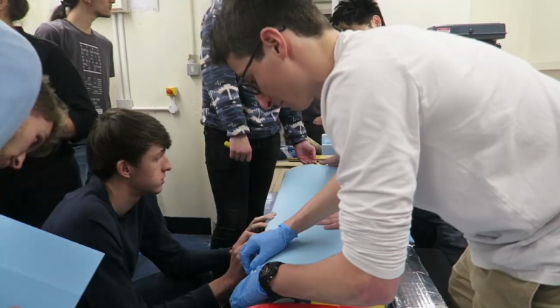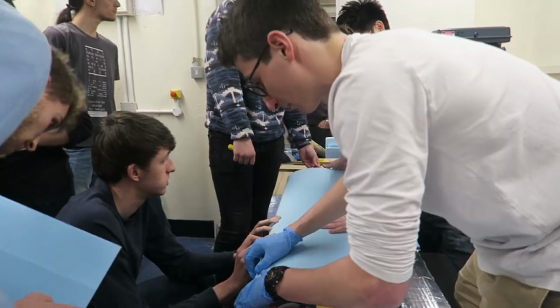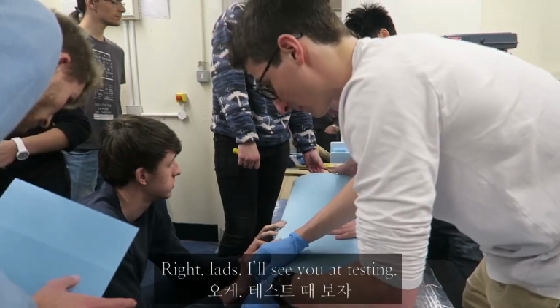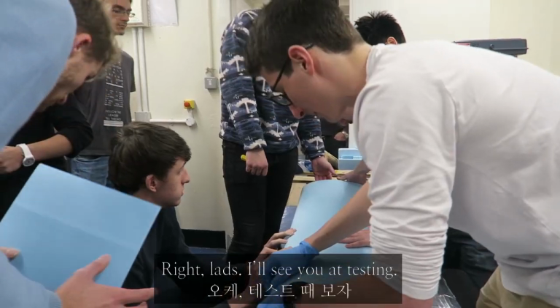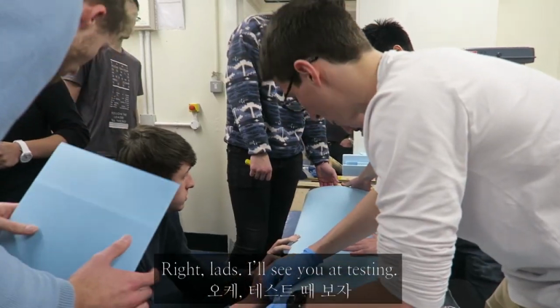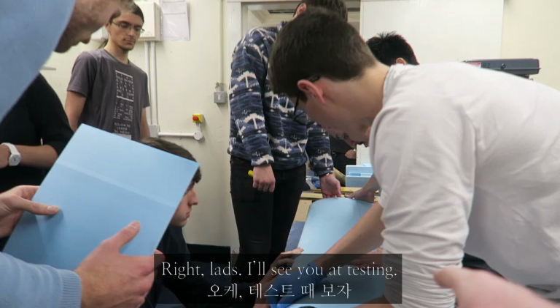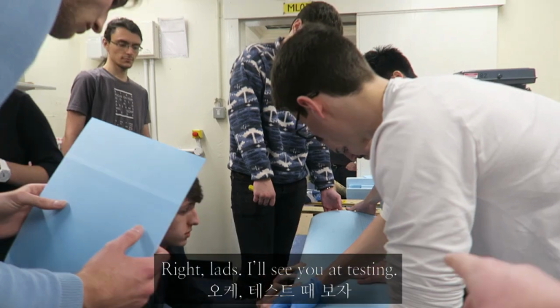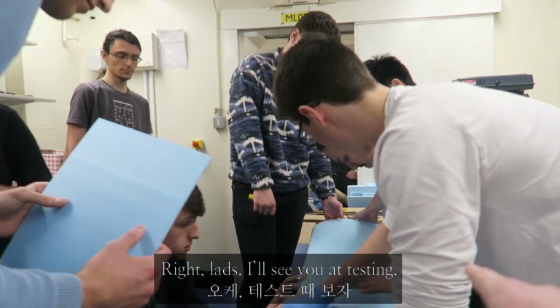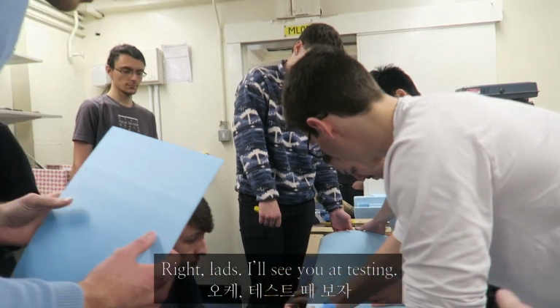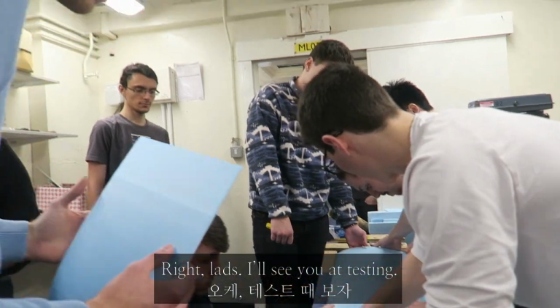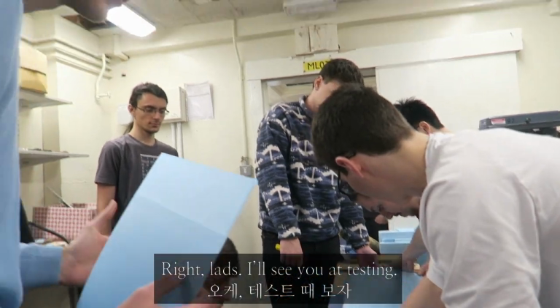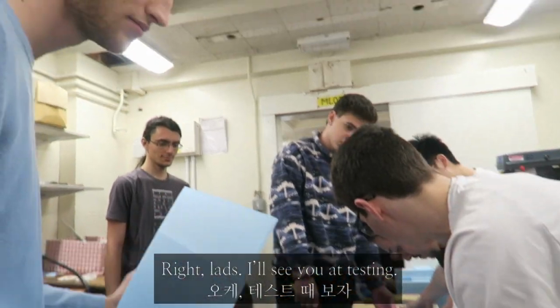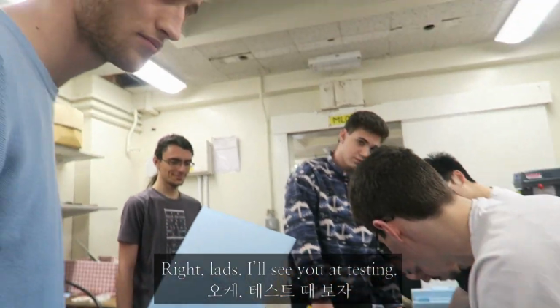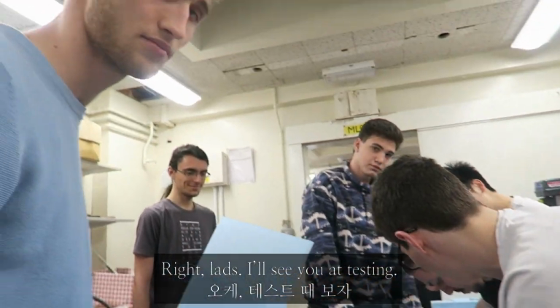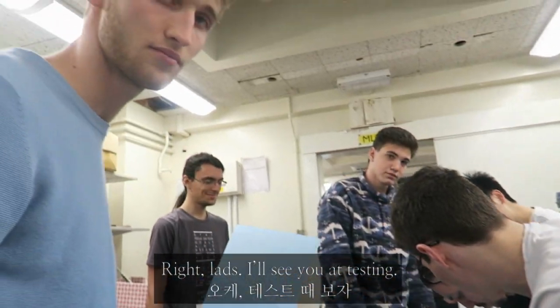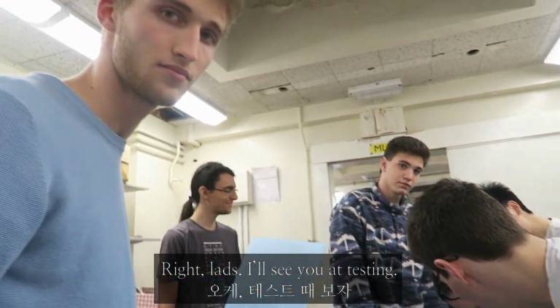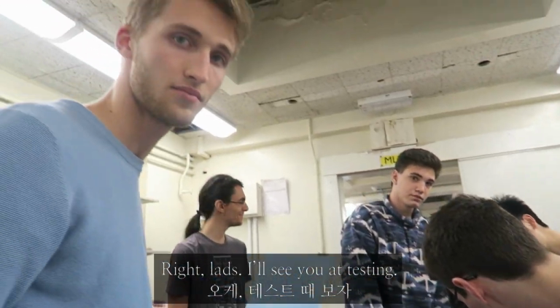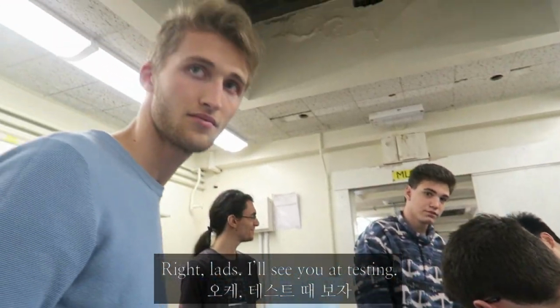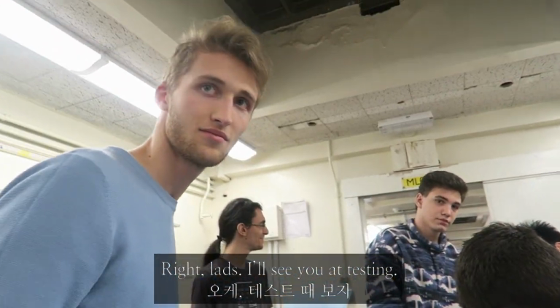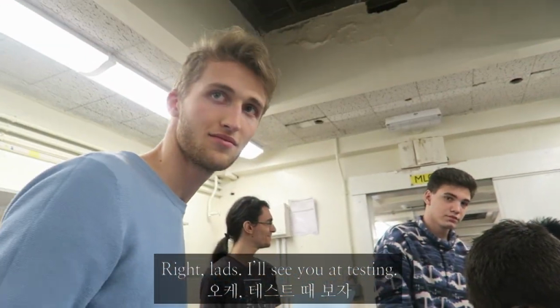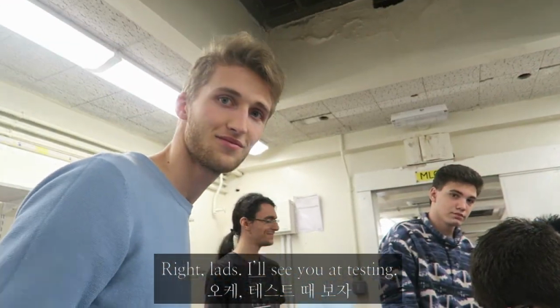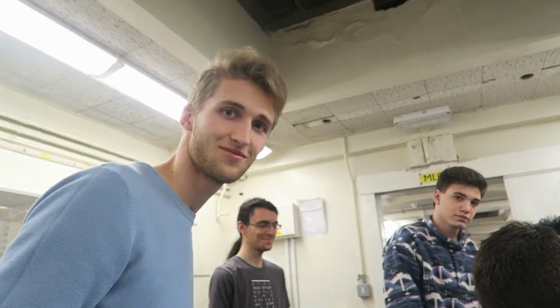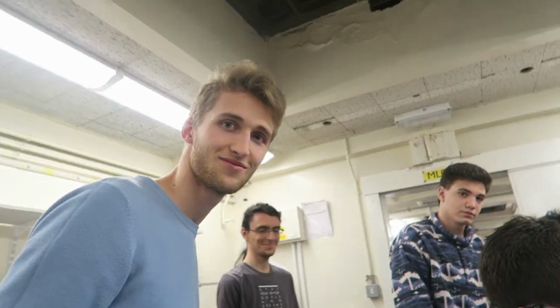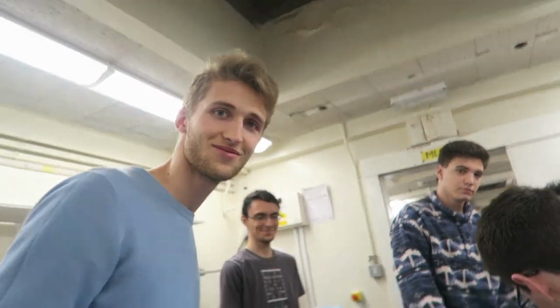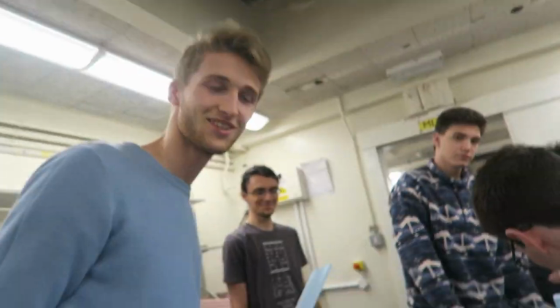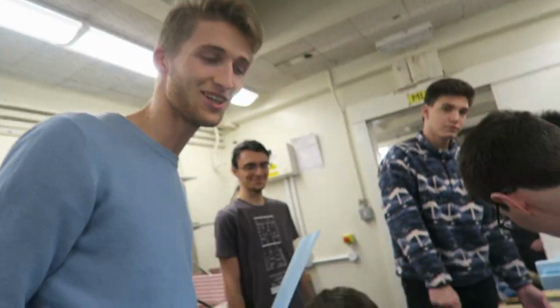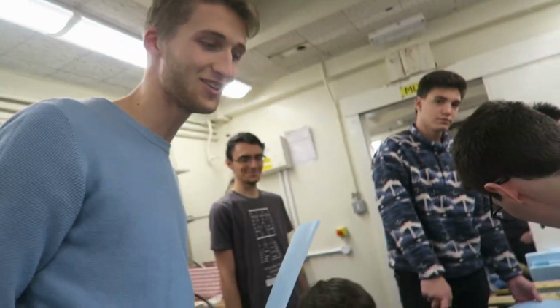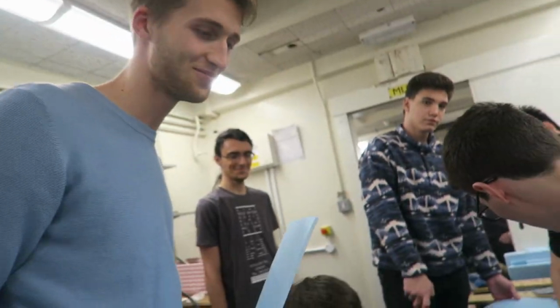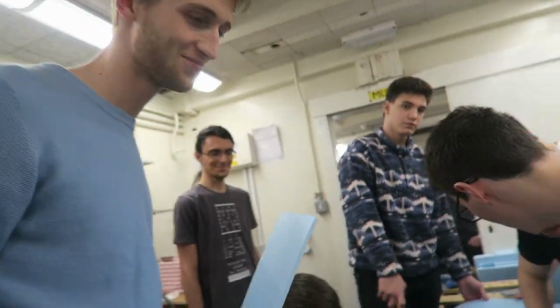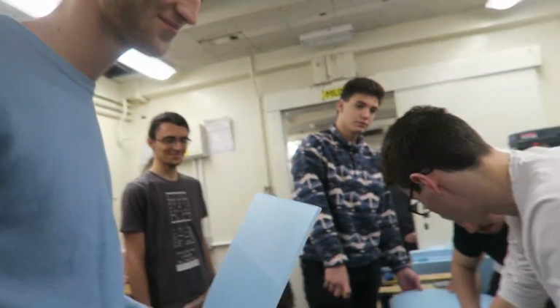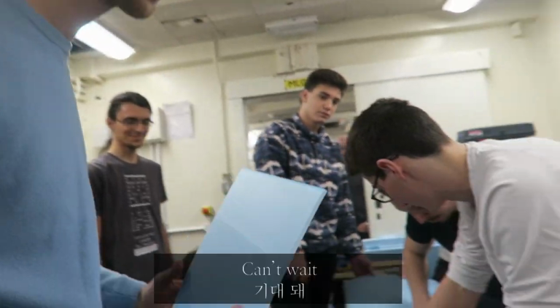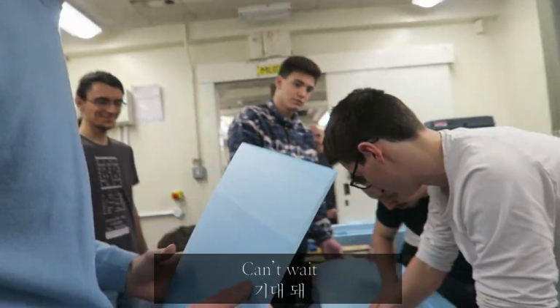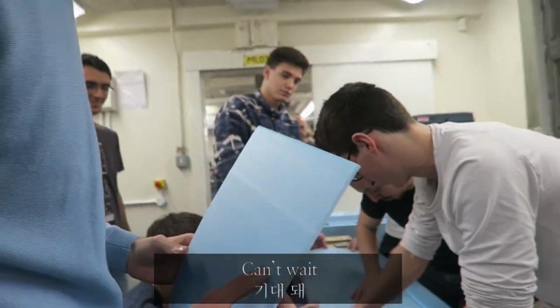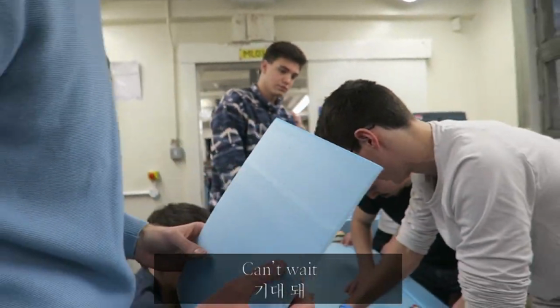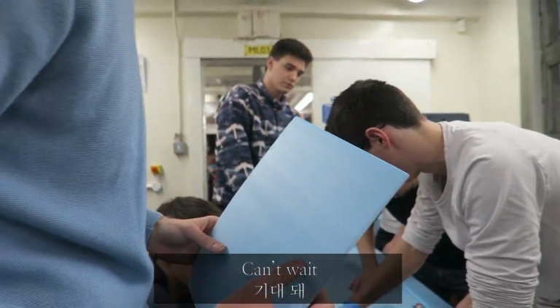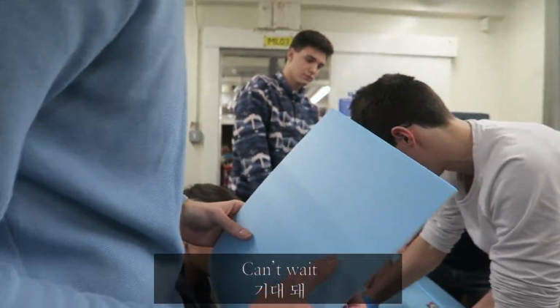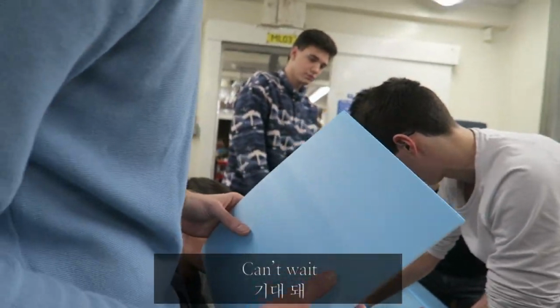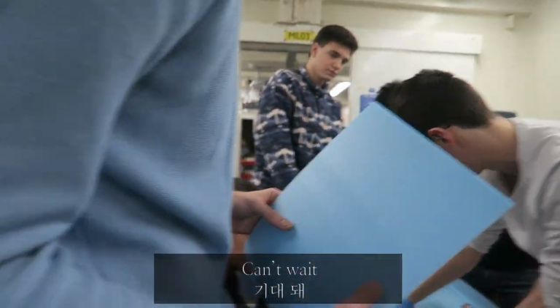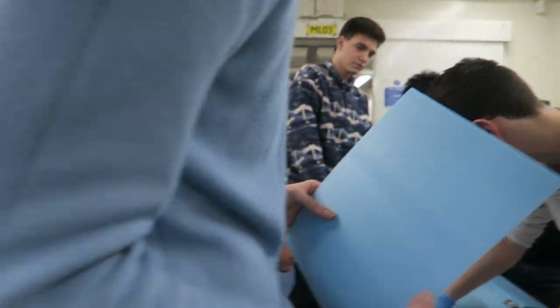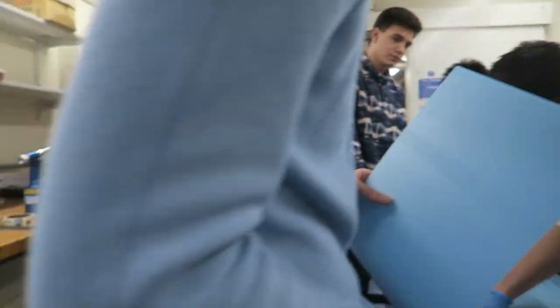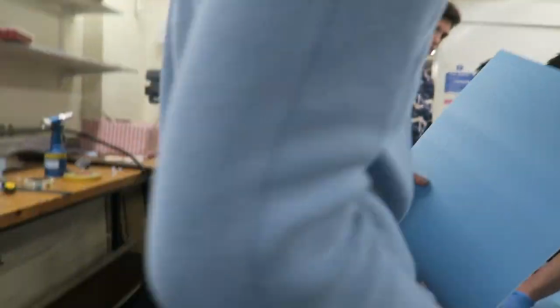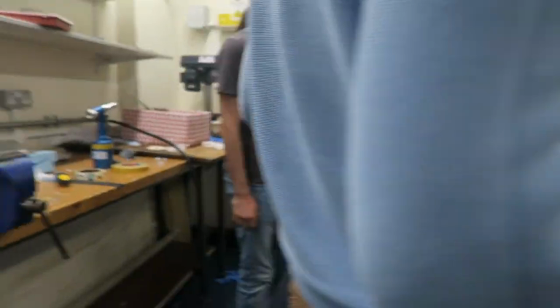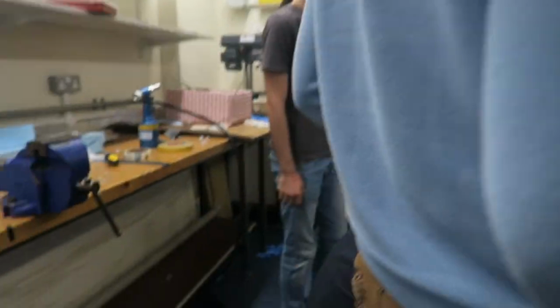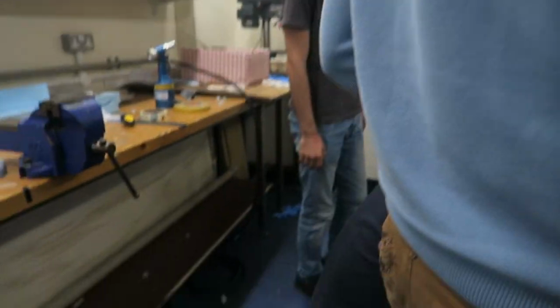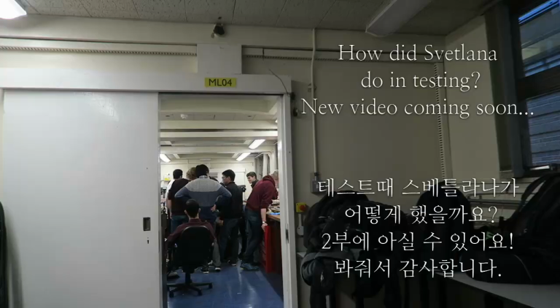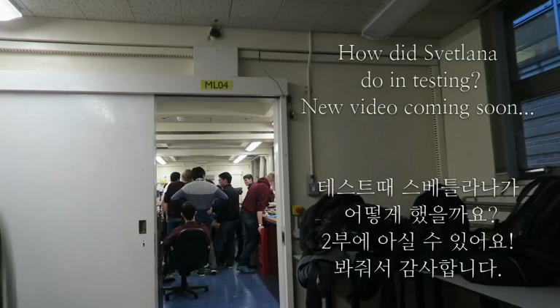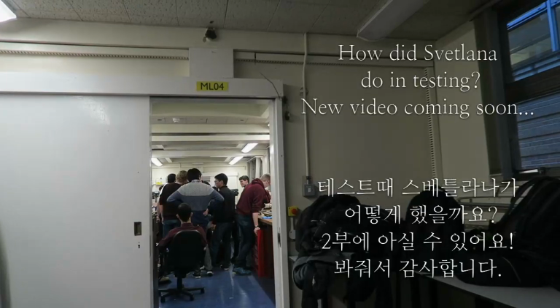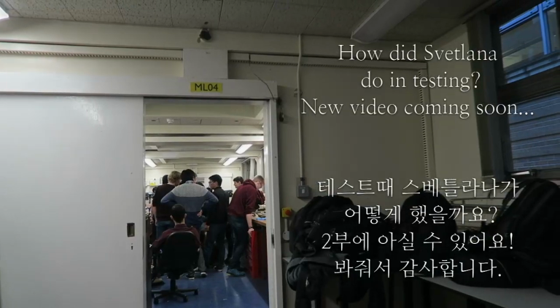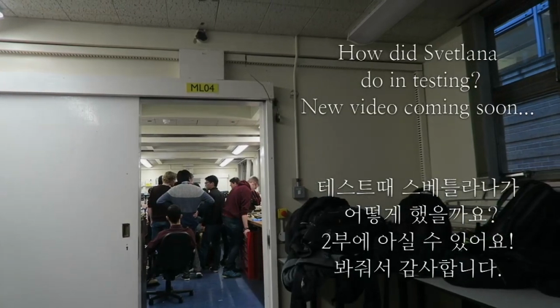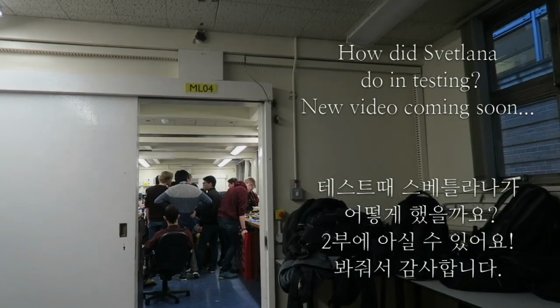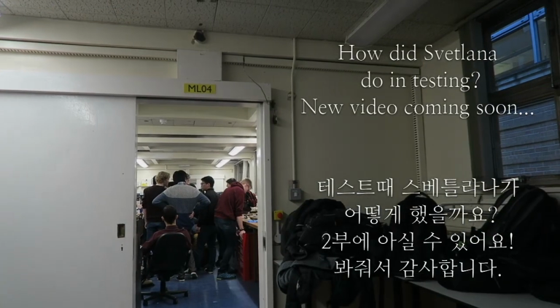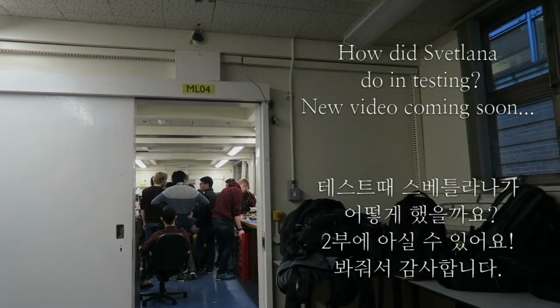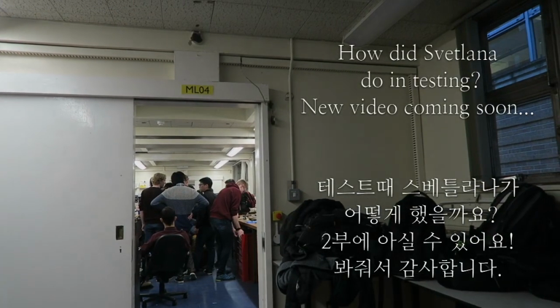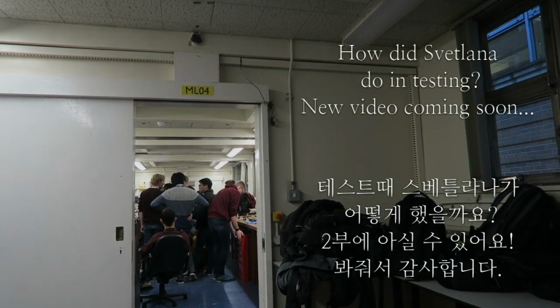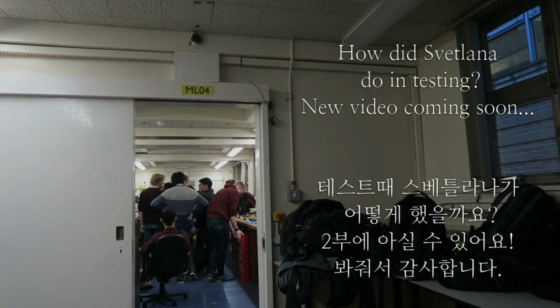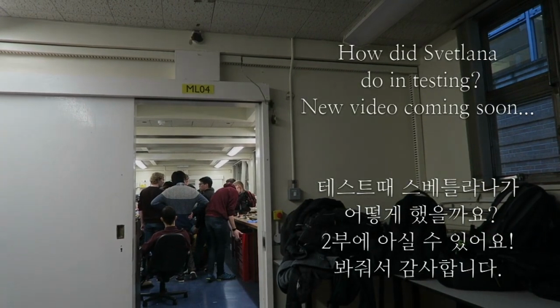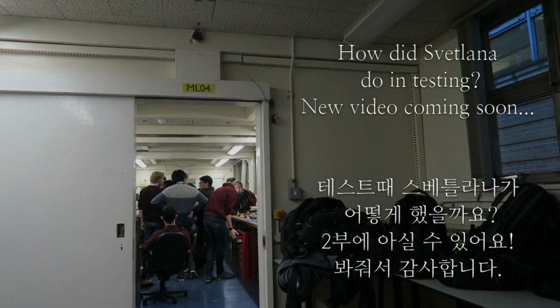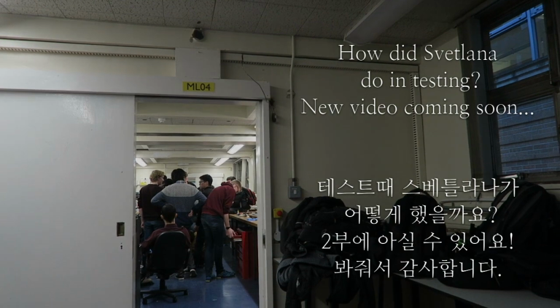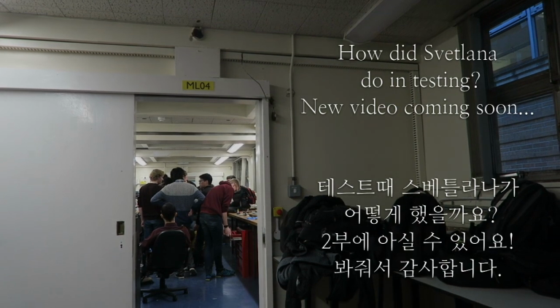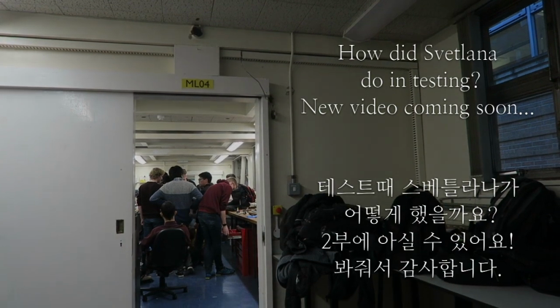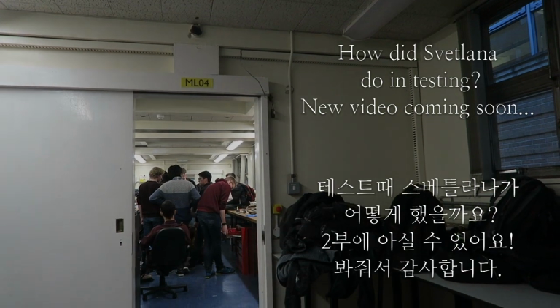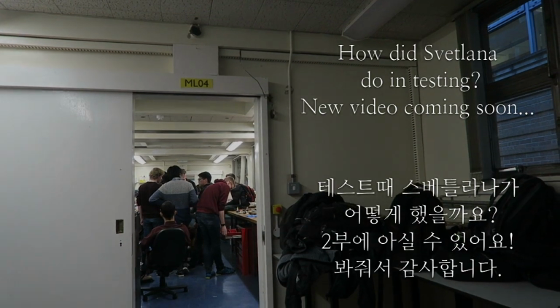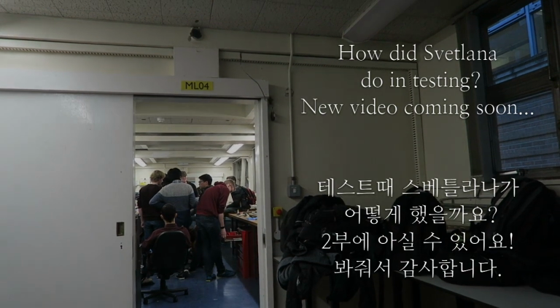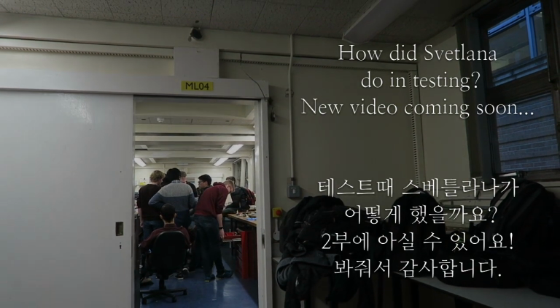Right, lads, I'll see you at testing. Can't wait. Can't wait. Can't wait.